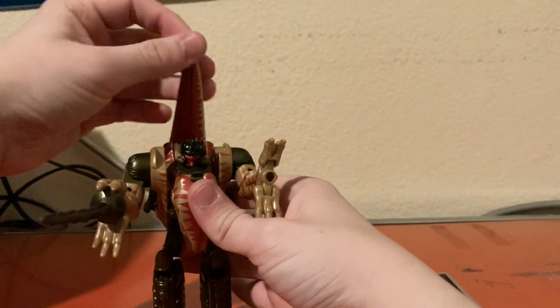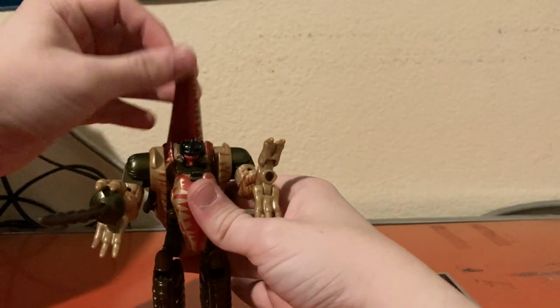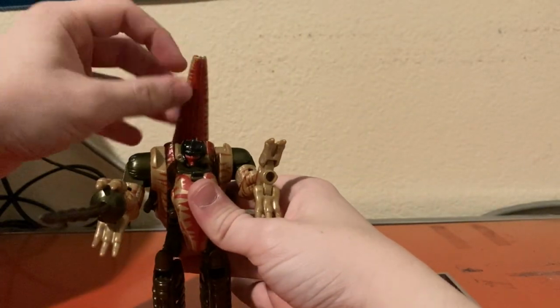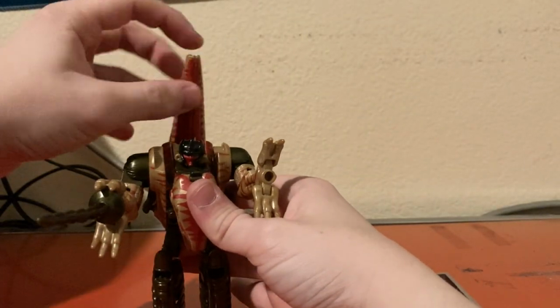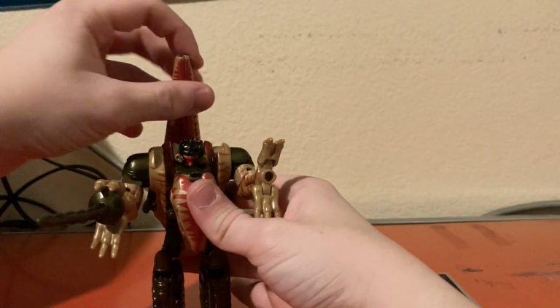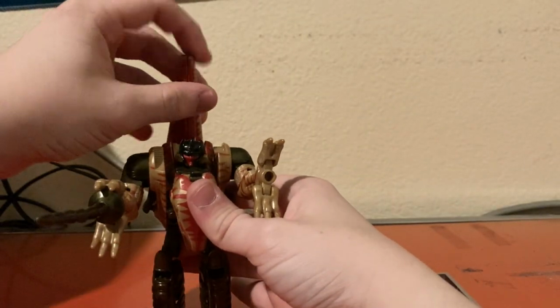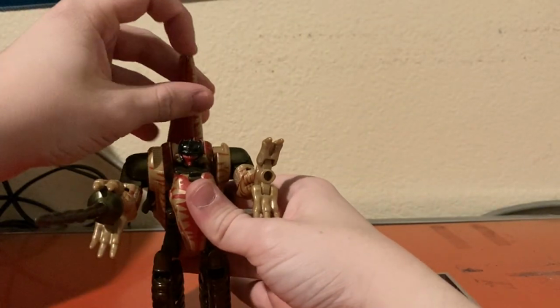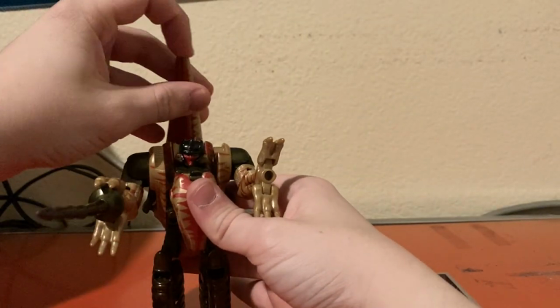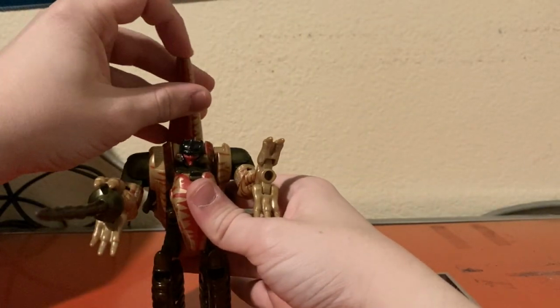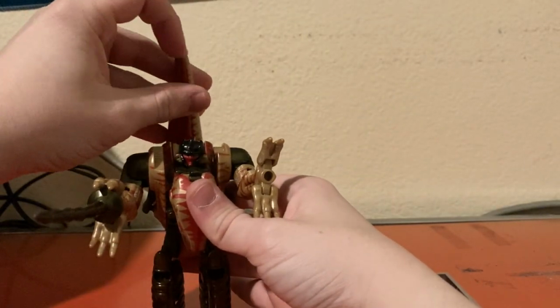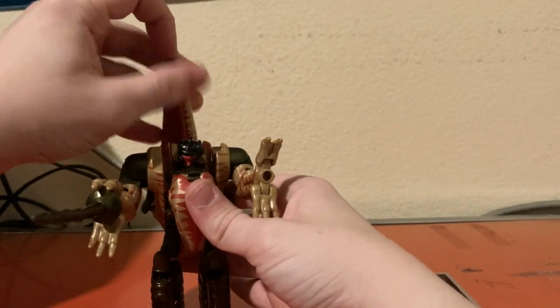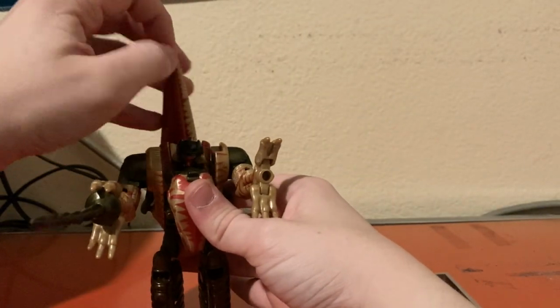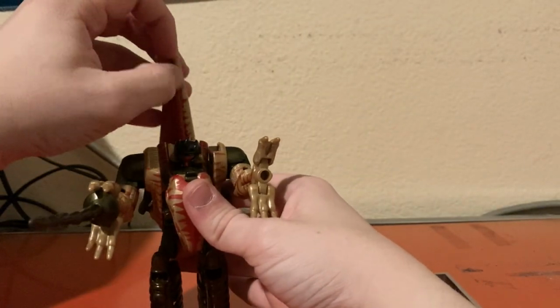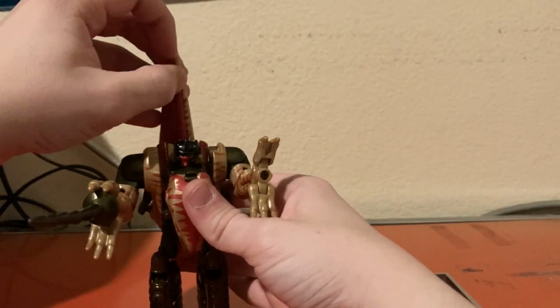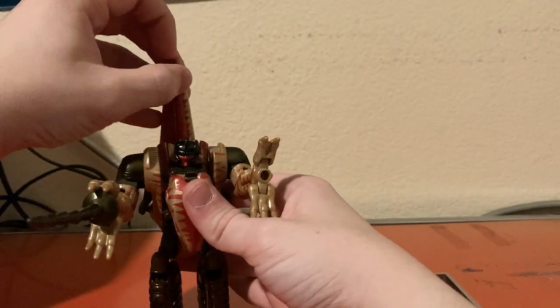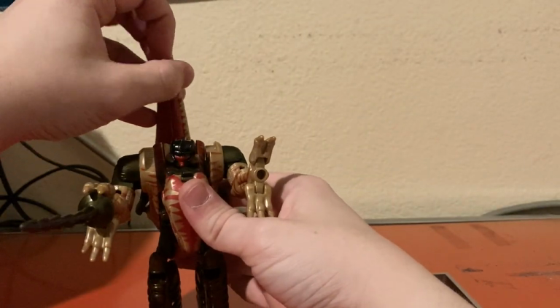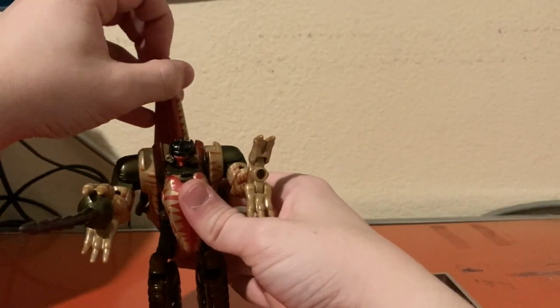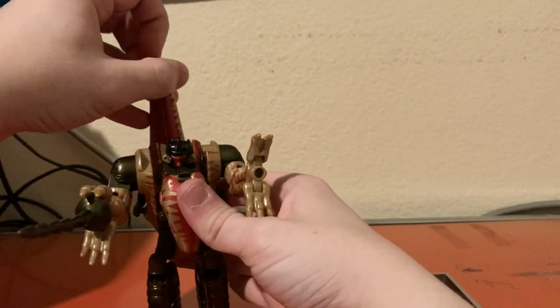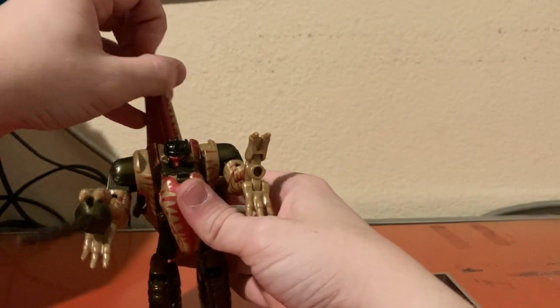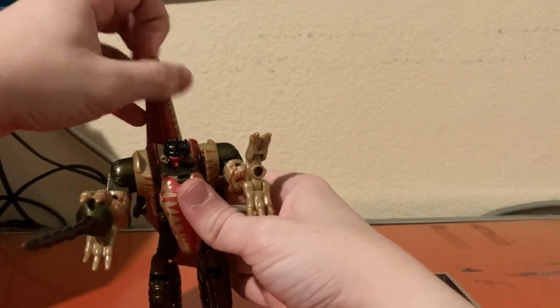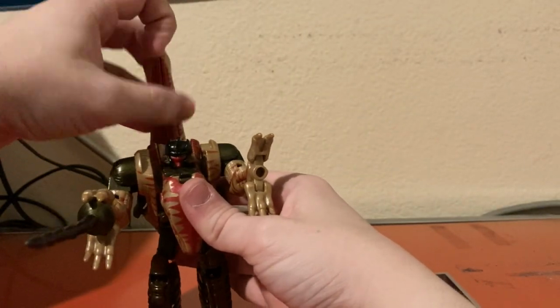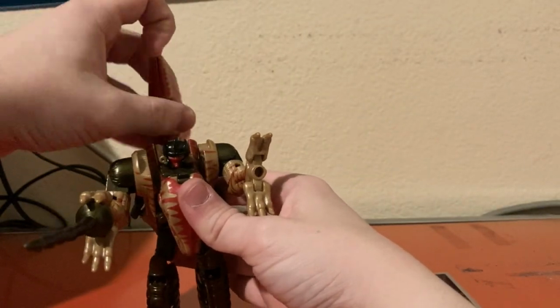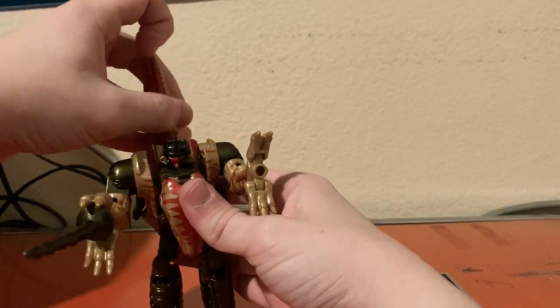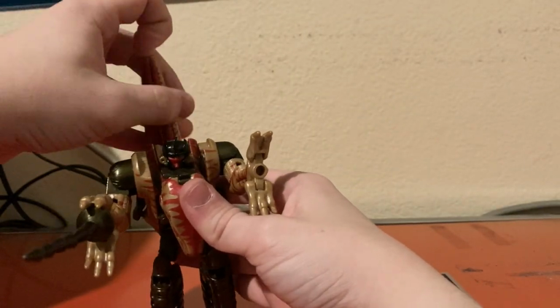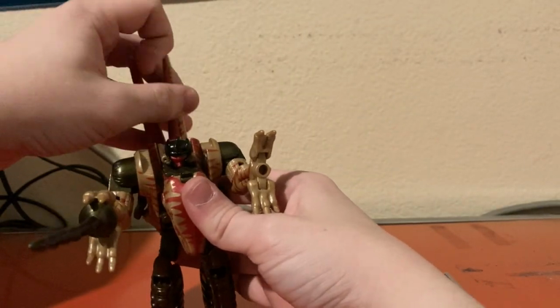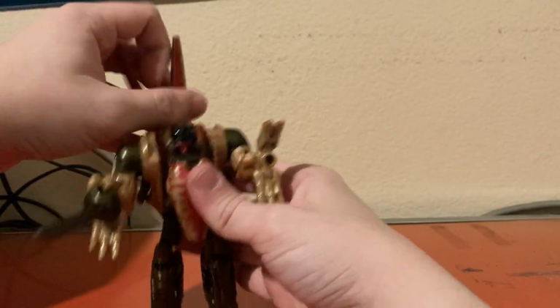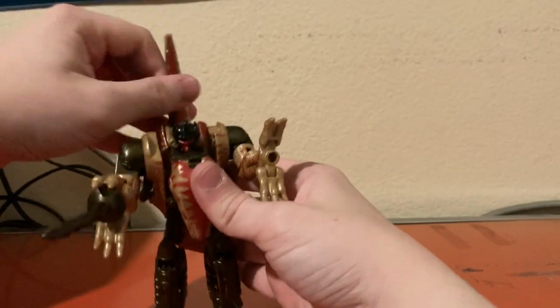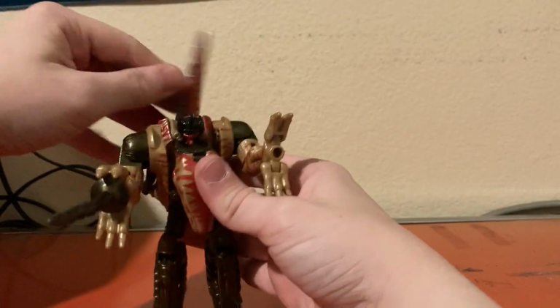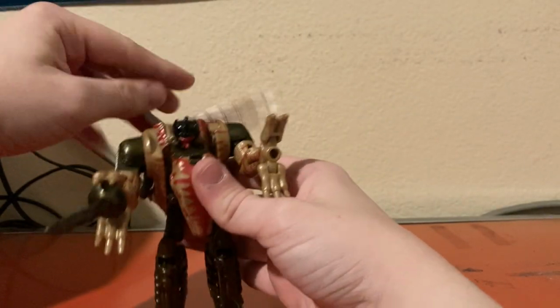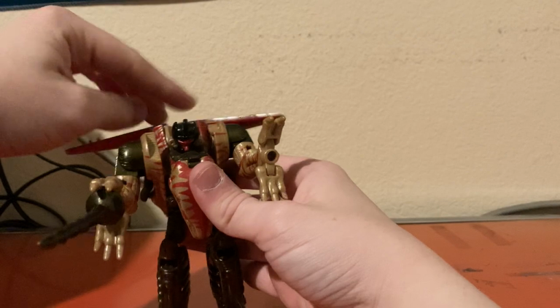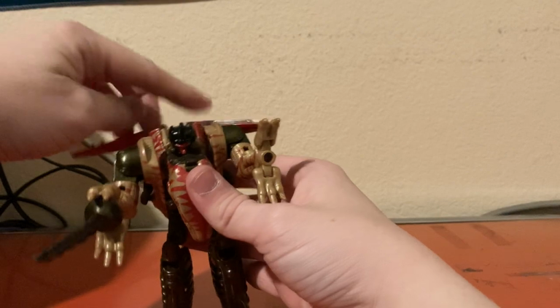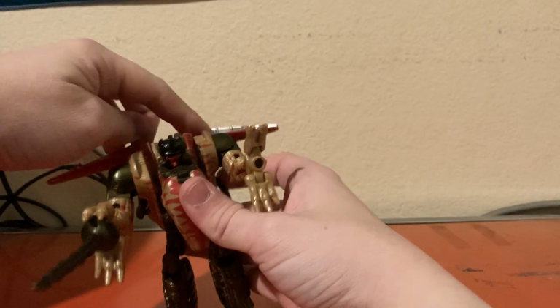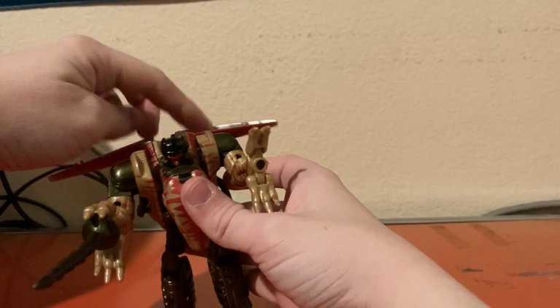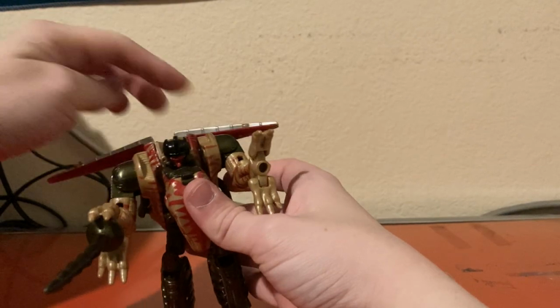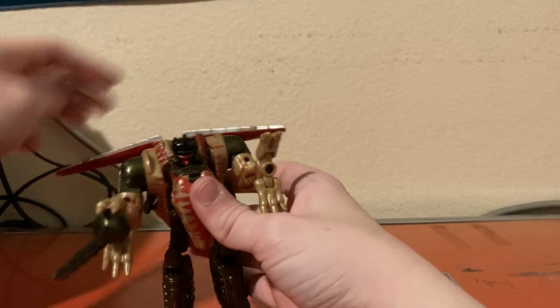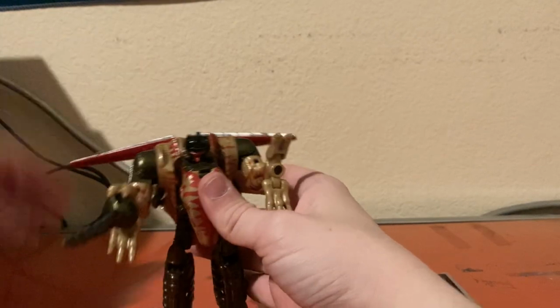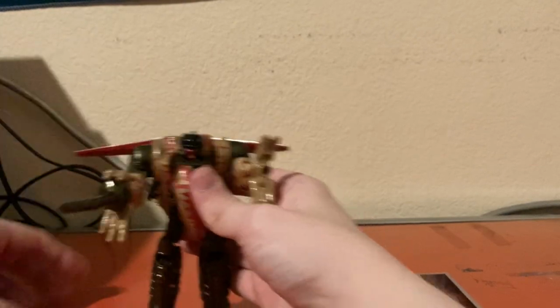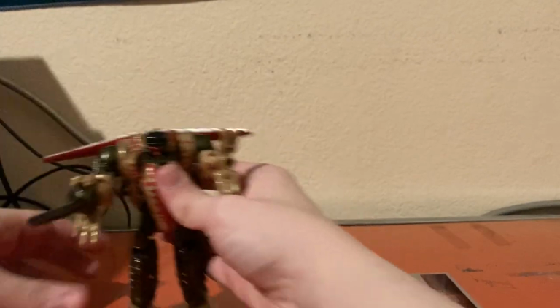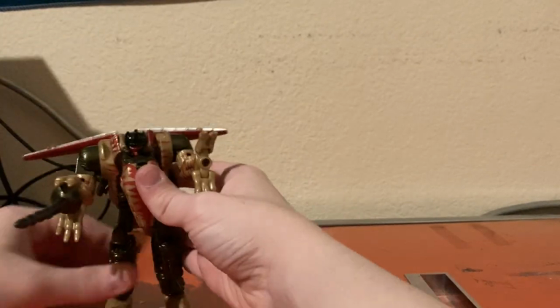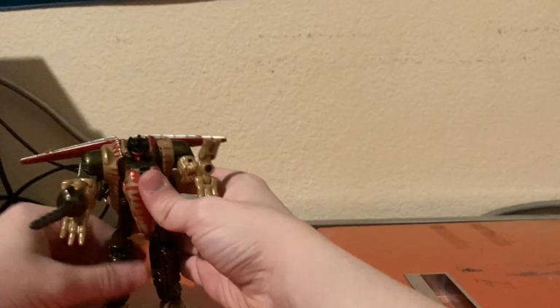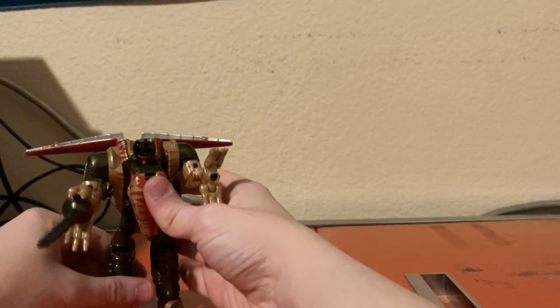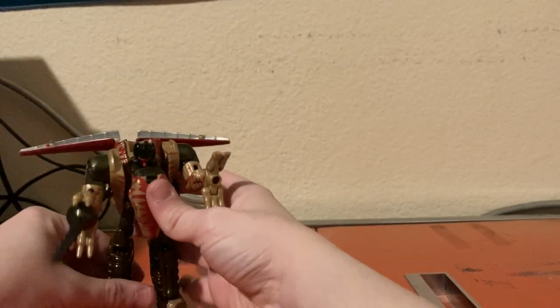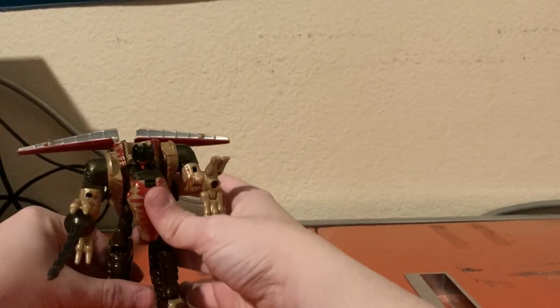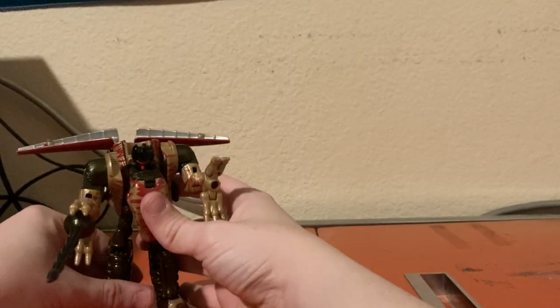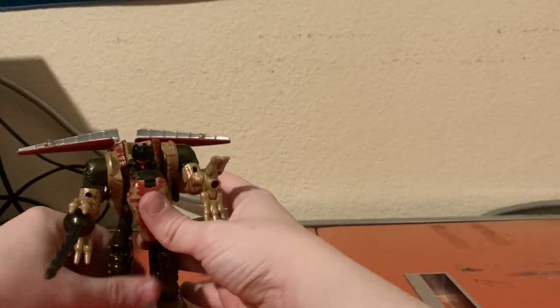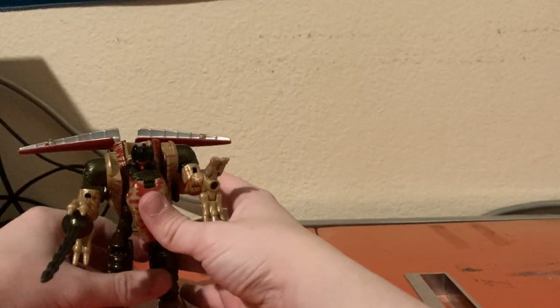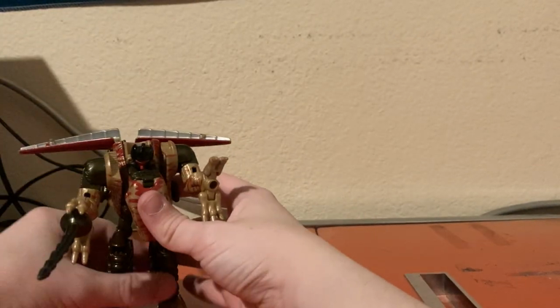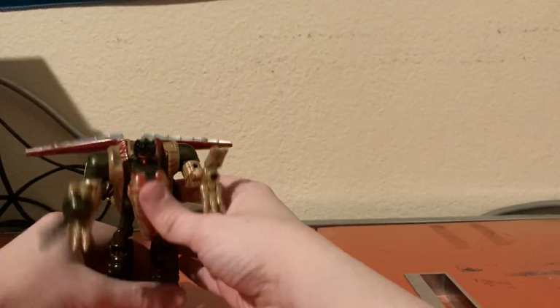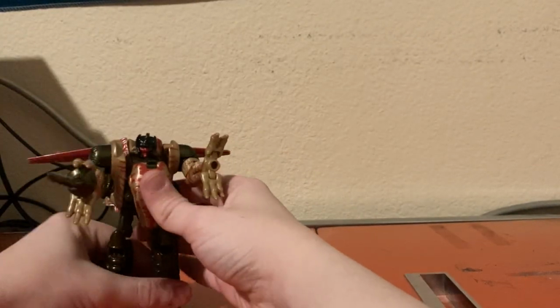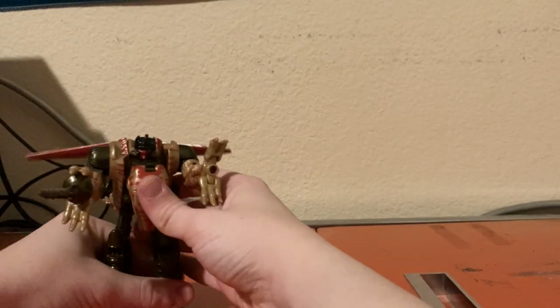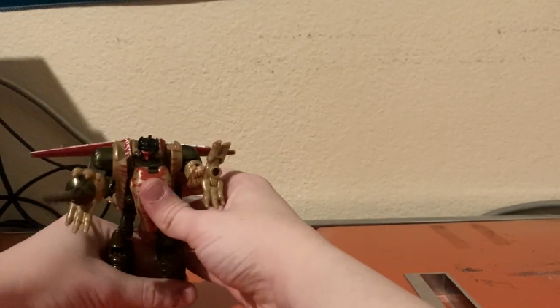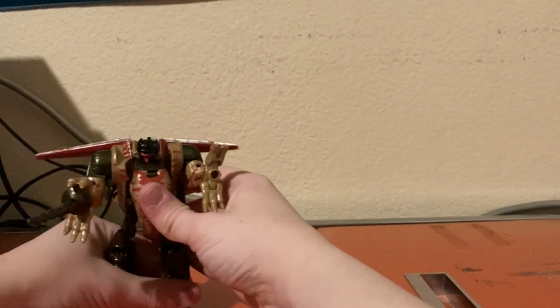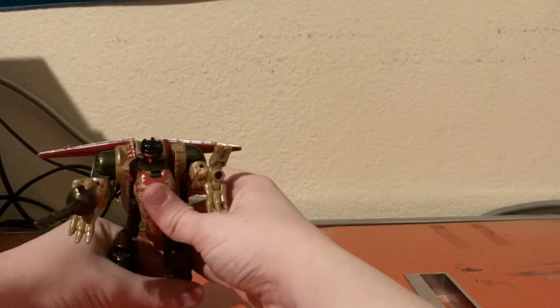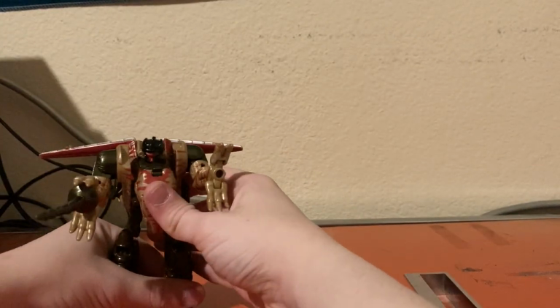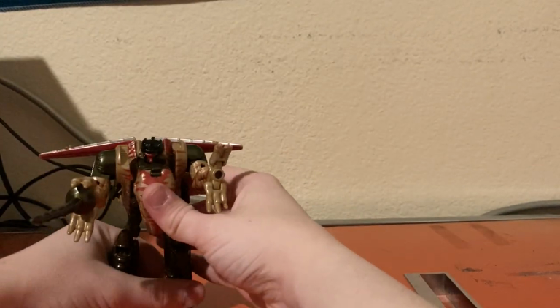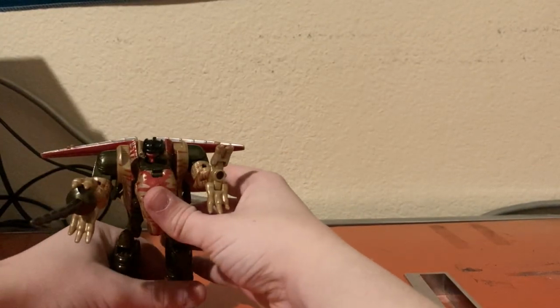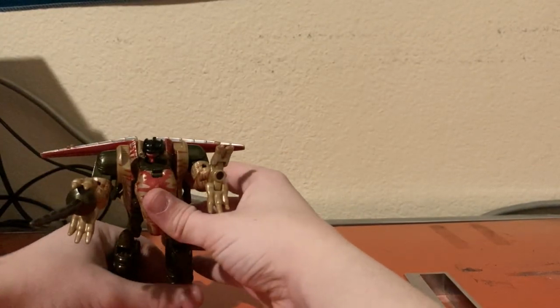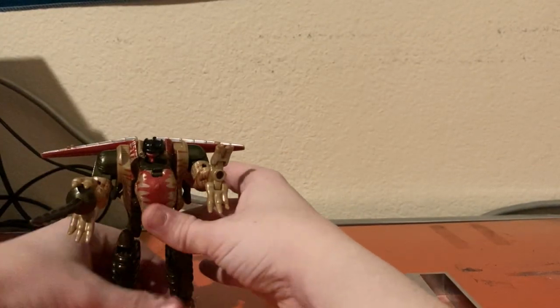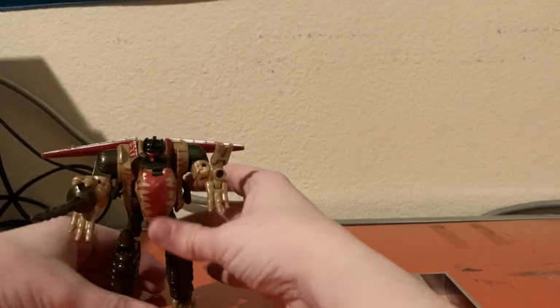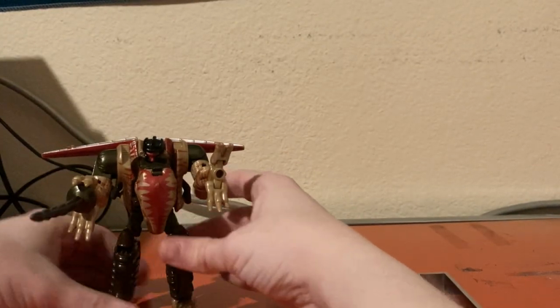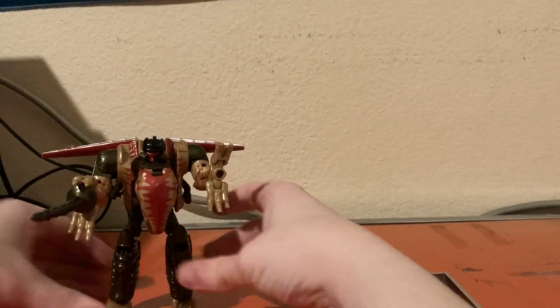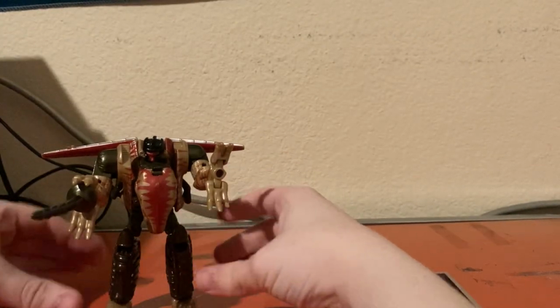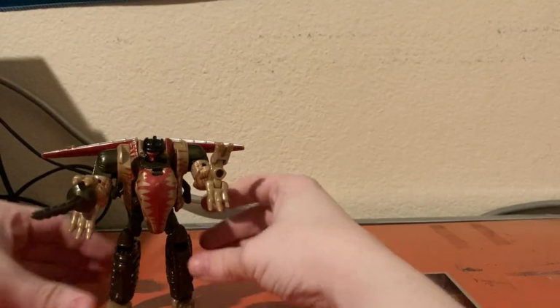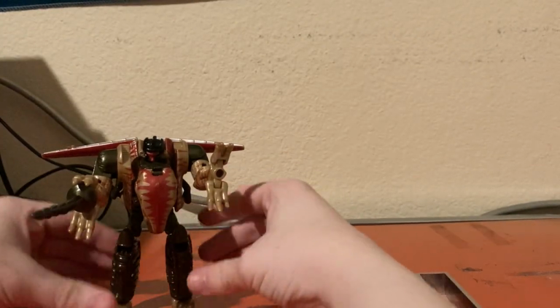Of course, you can also open it up like how Dinobot's Grimlock portrays it, so I'm just going to do that.